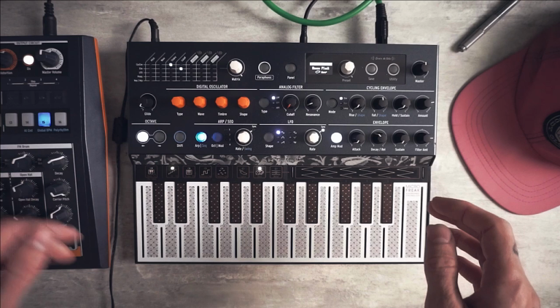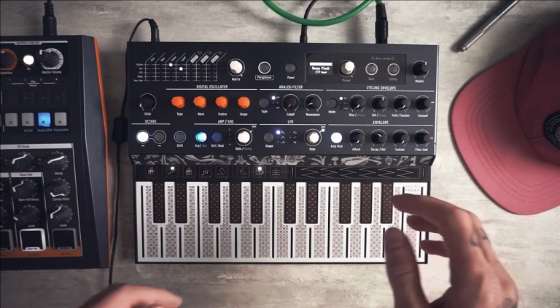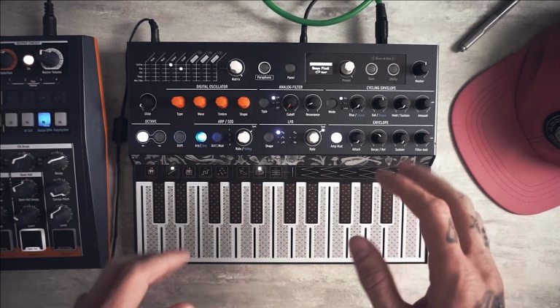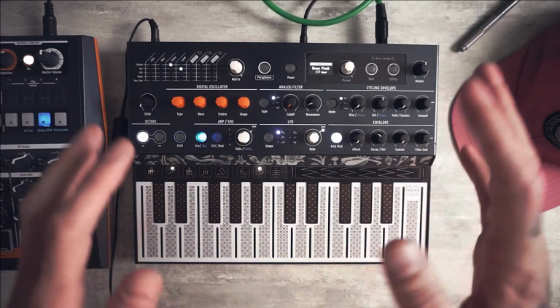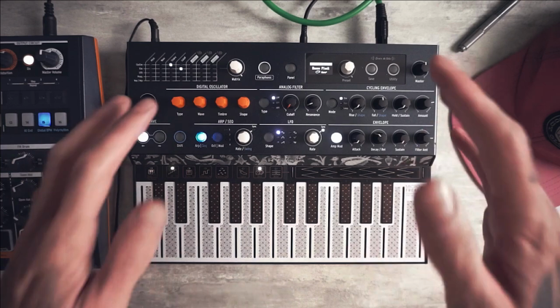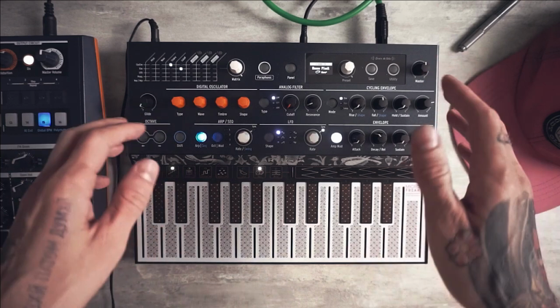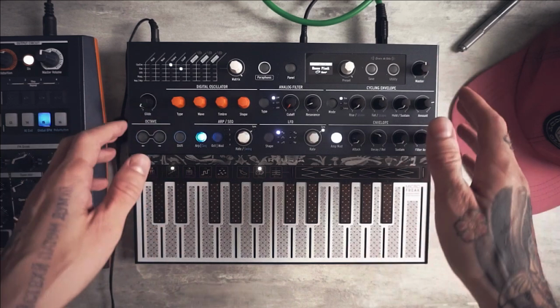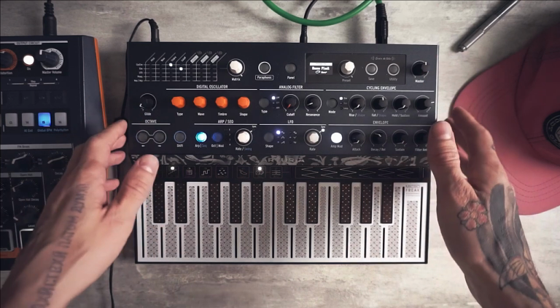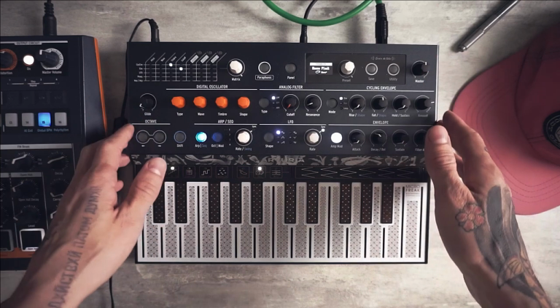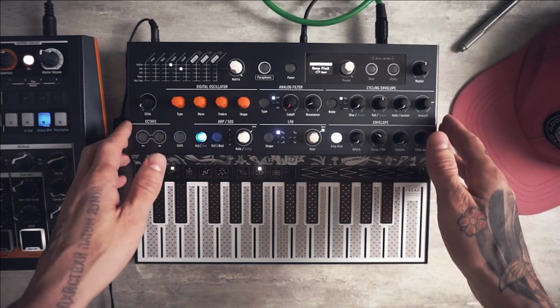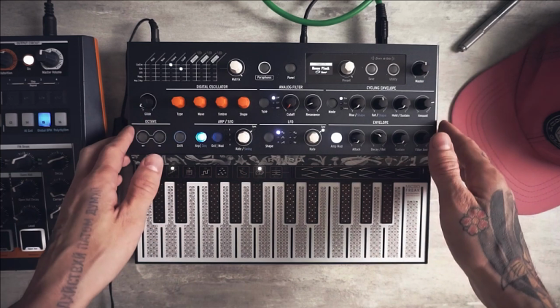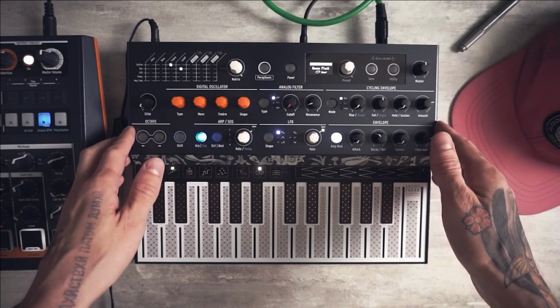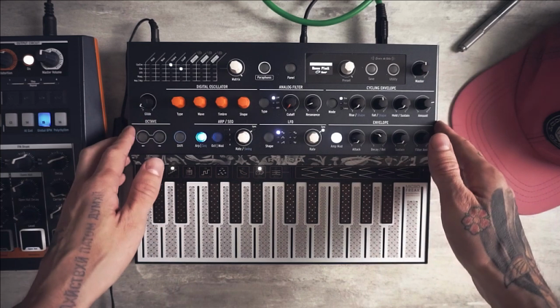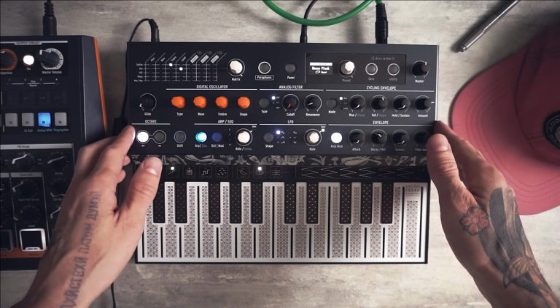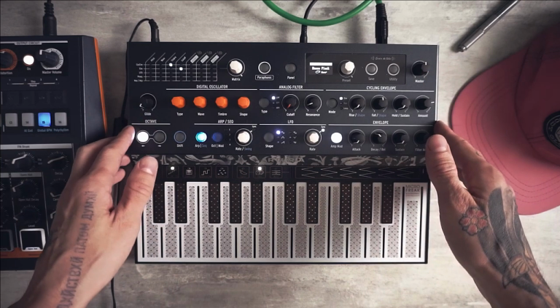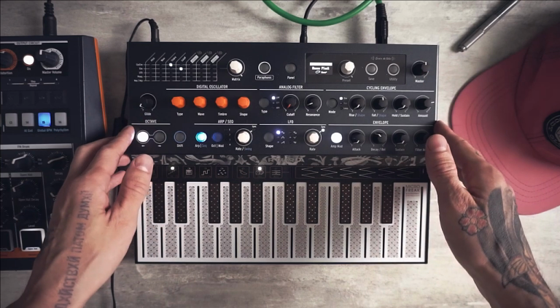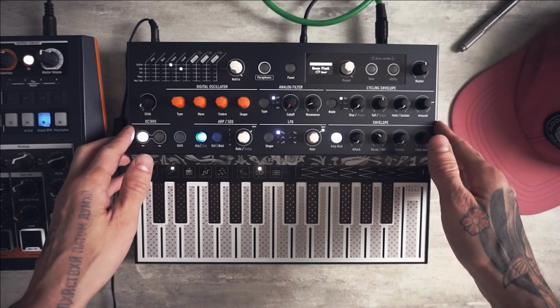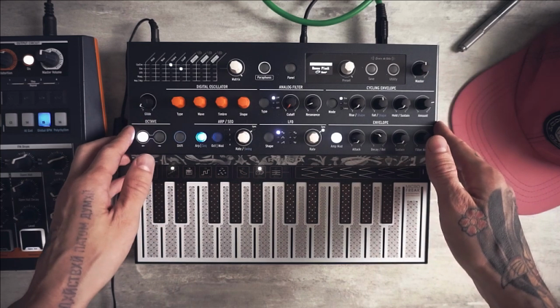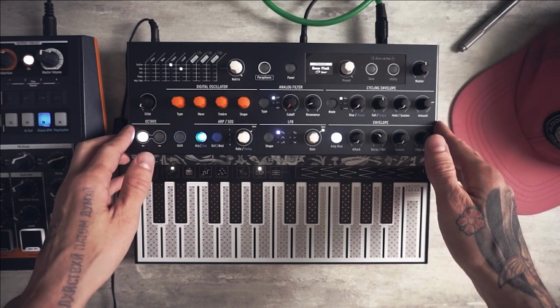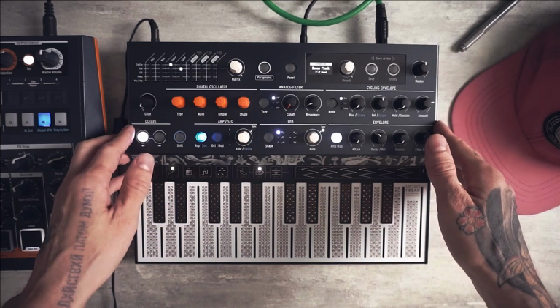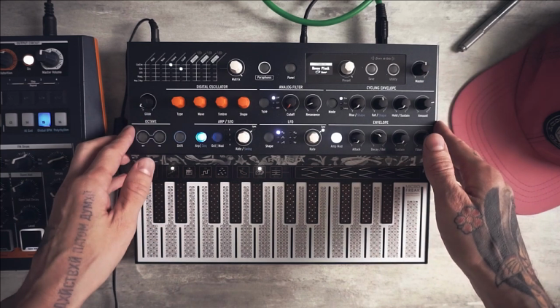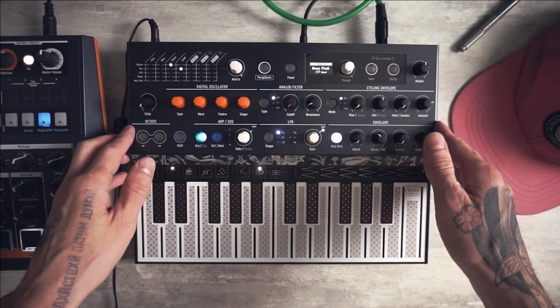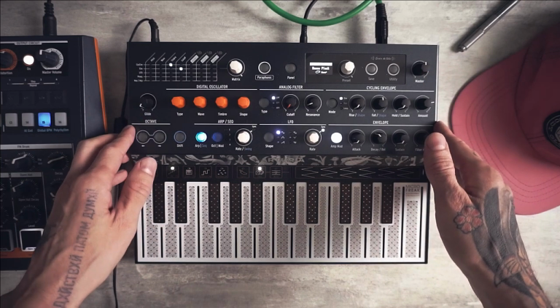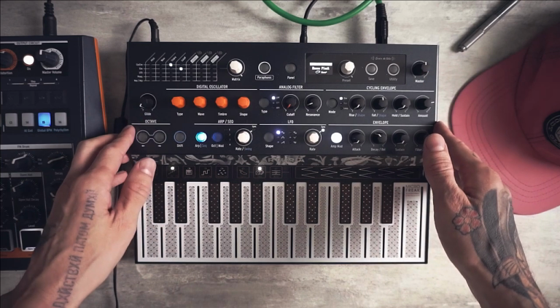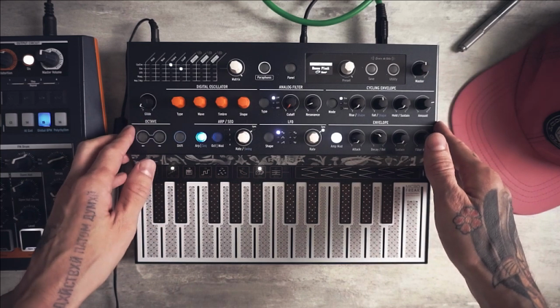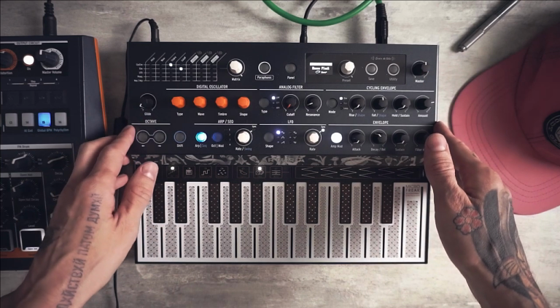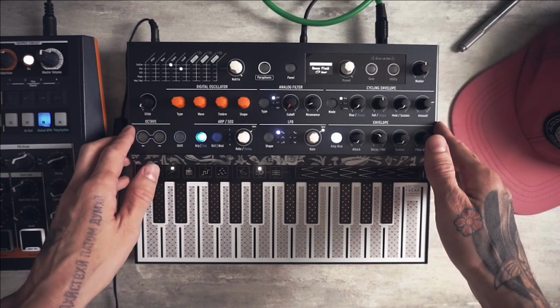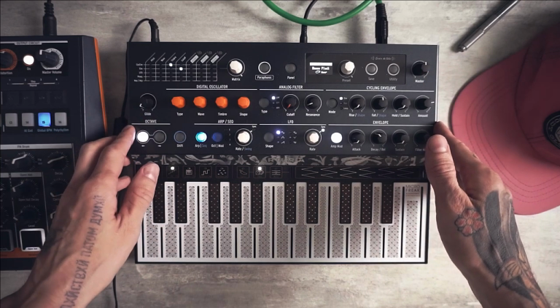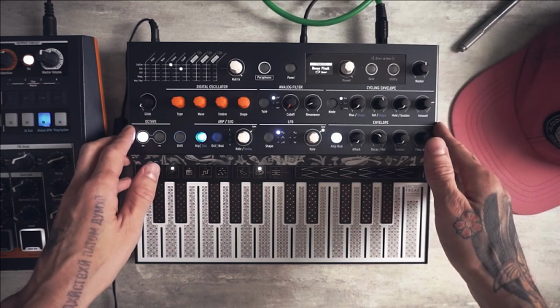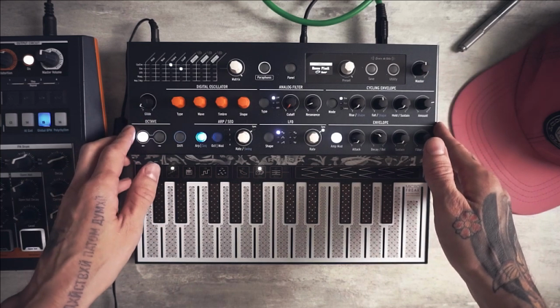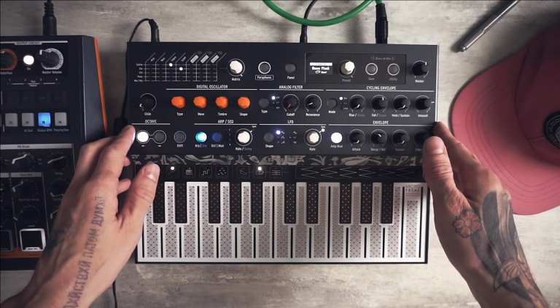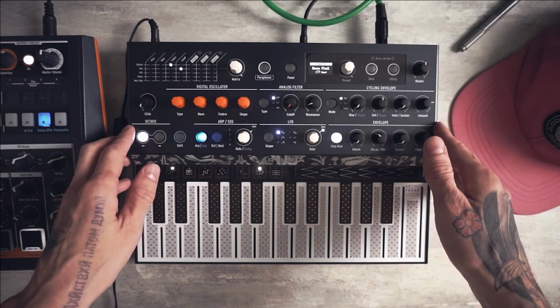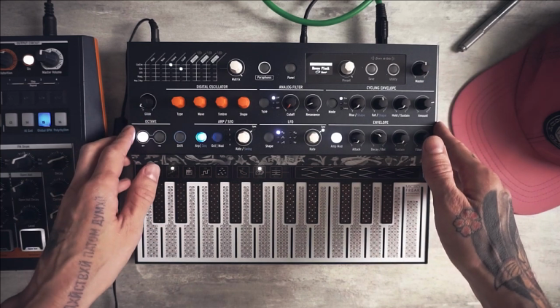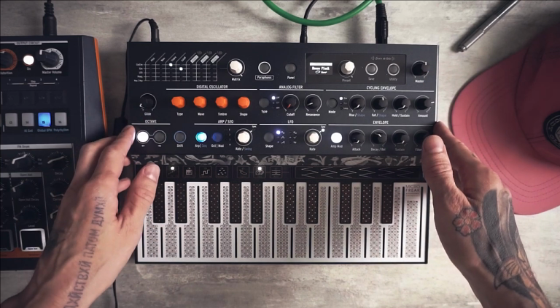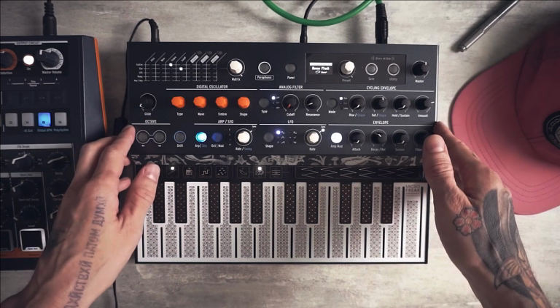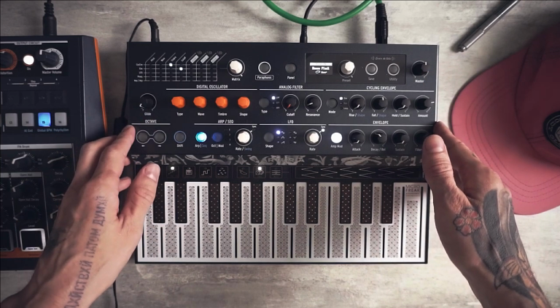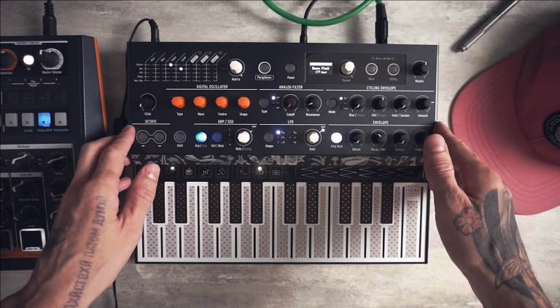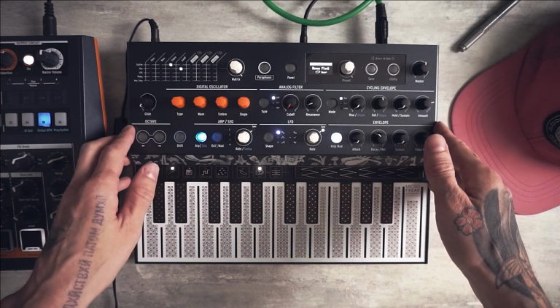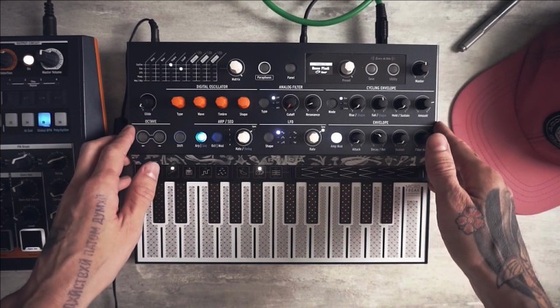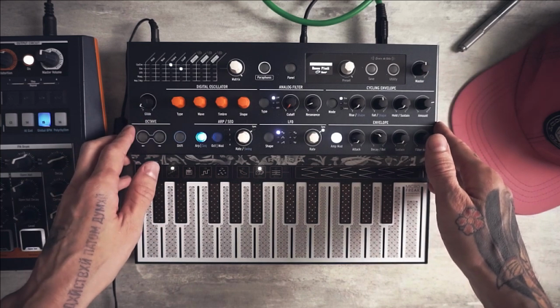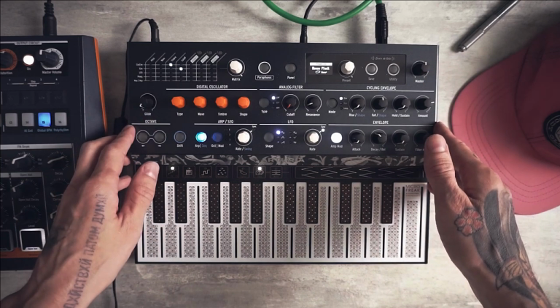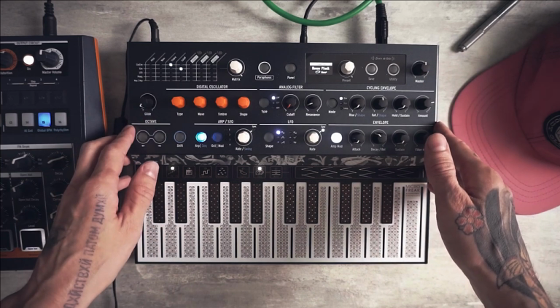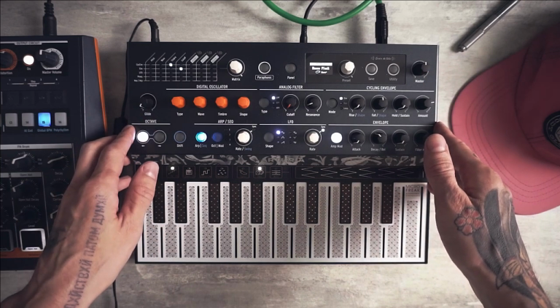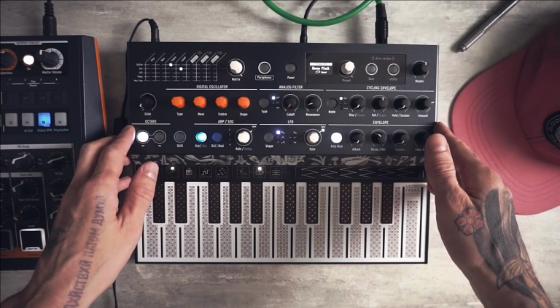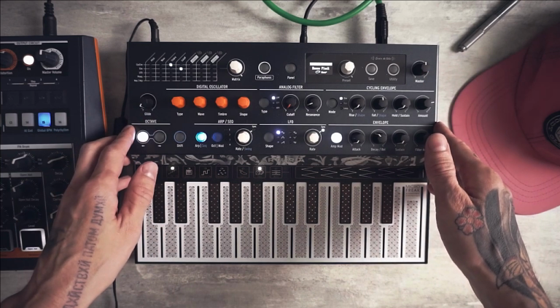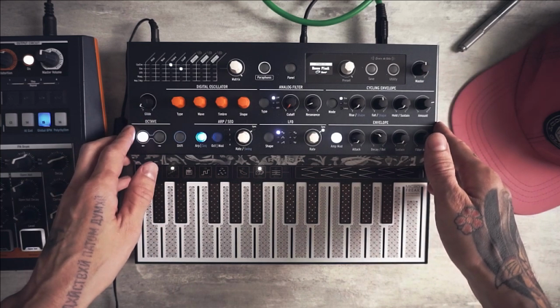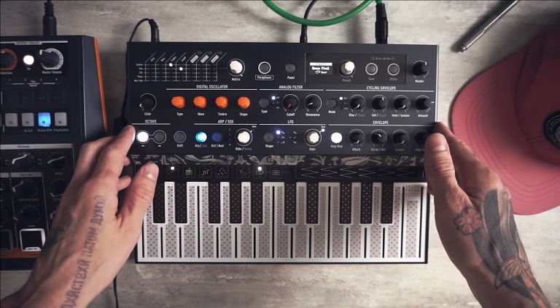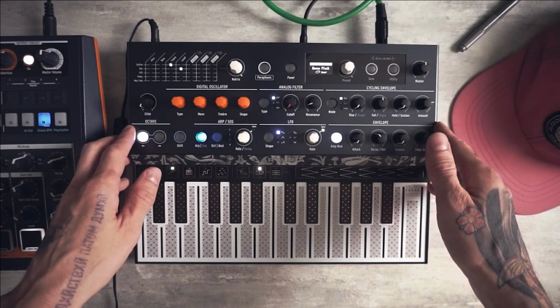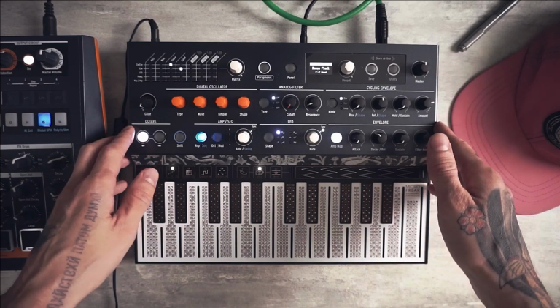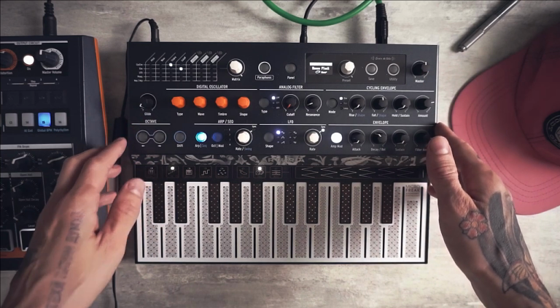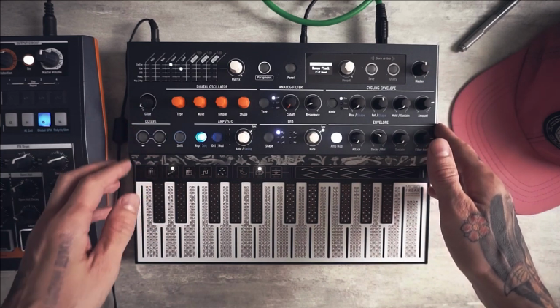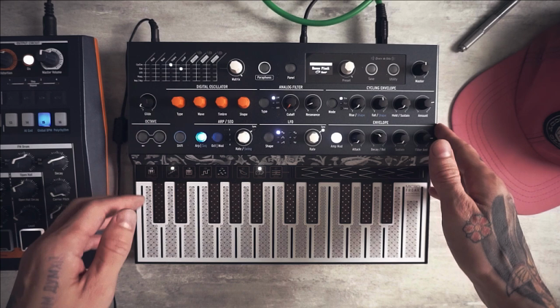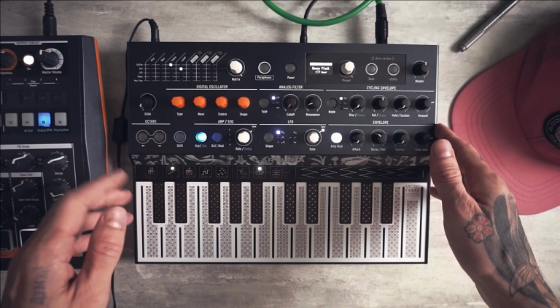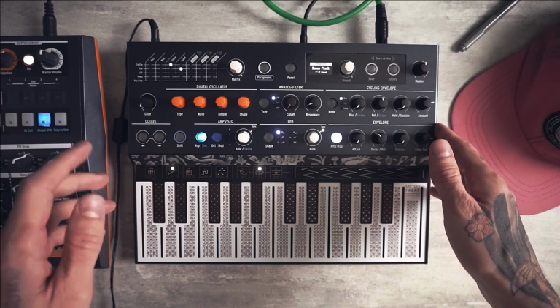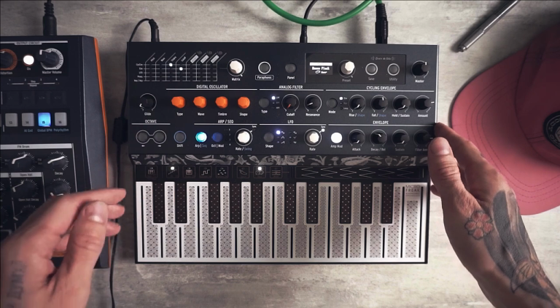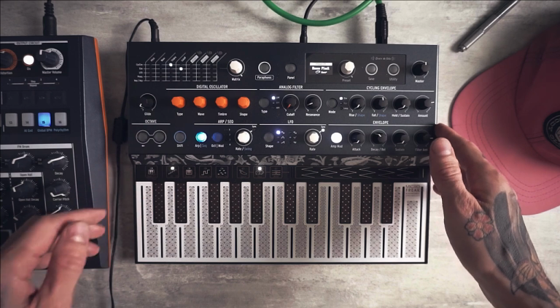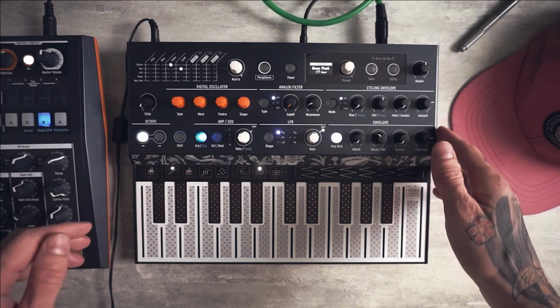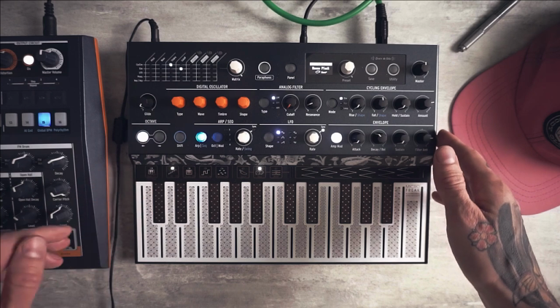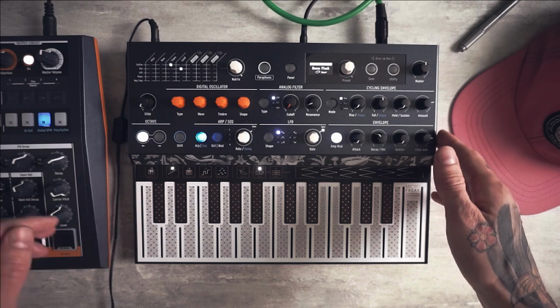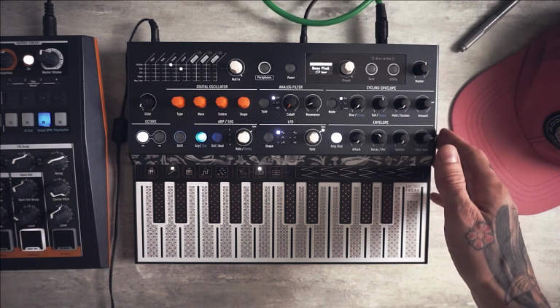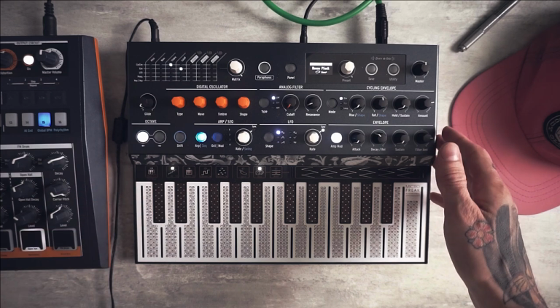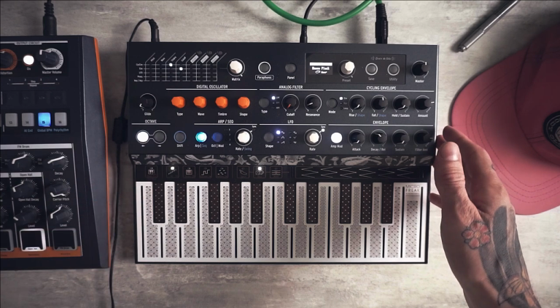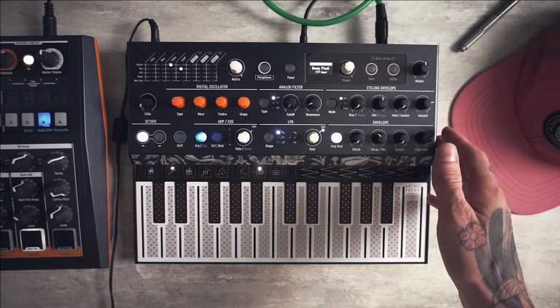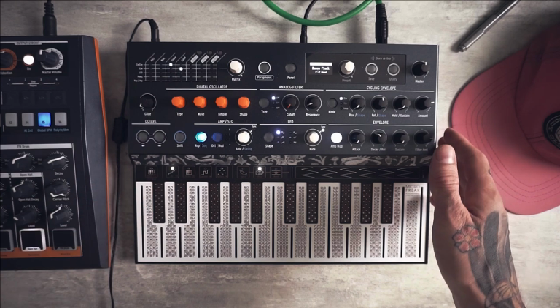Hey! I want to show you how to program plucky FM bass with Microfreak. And here's a preview of the sound.